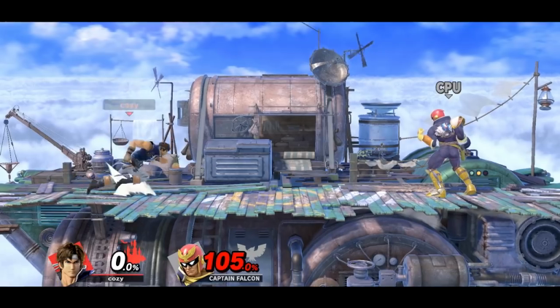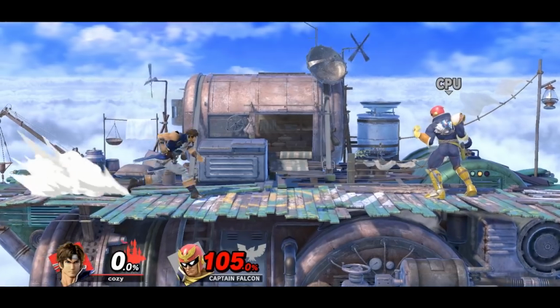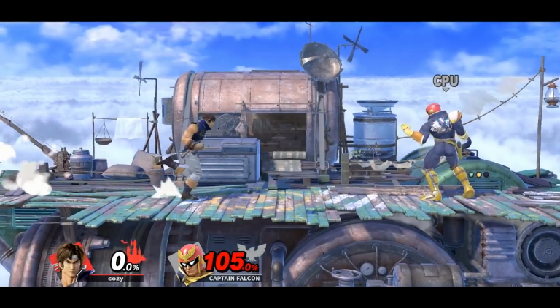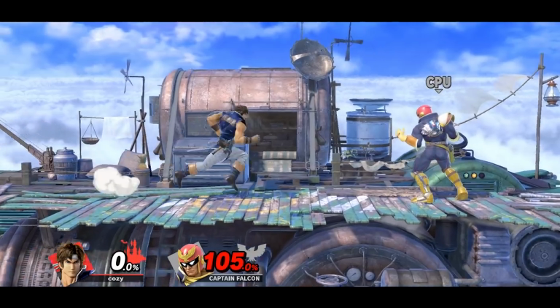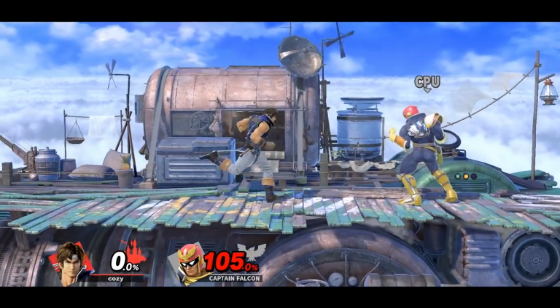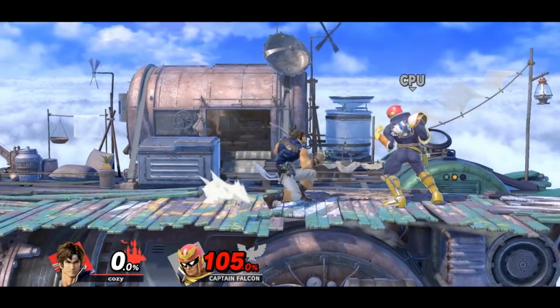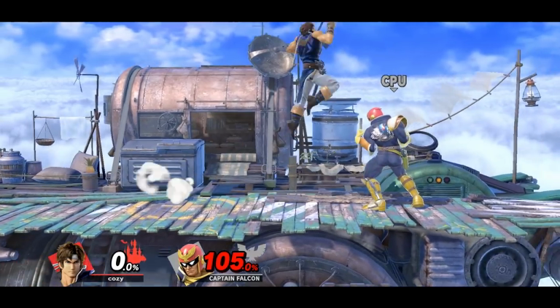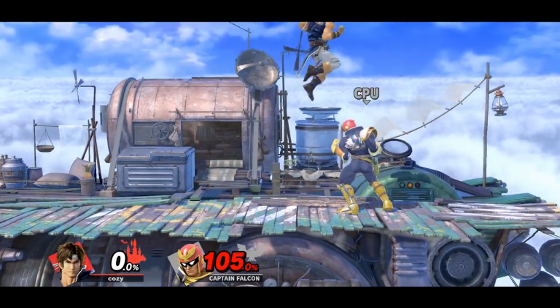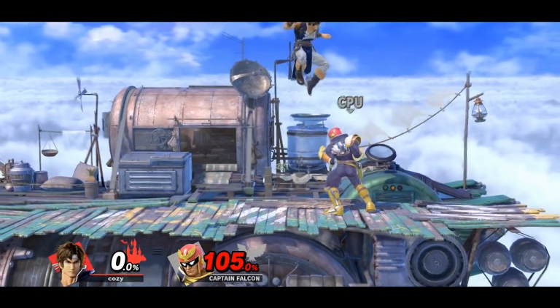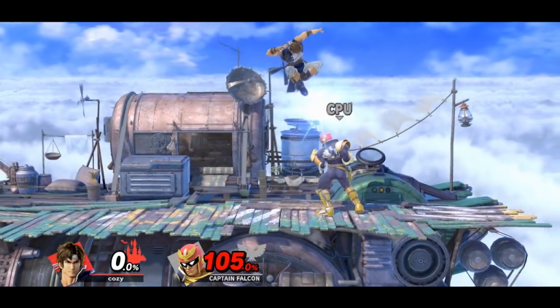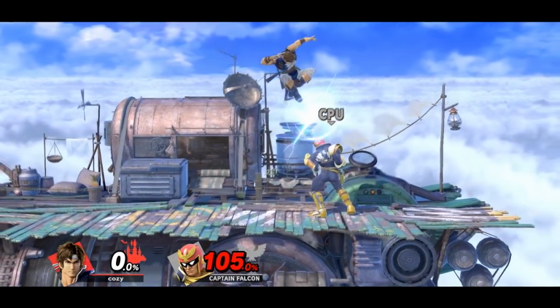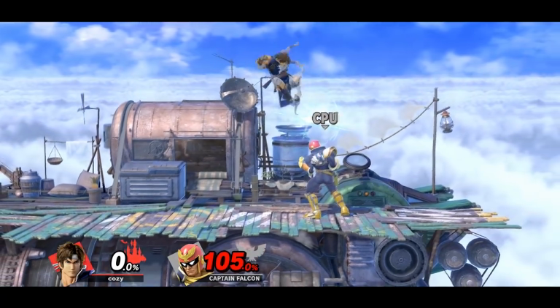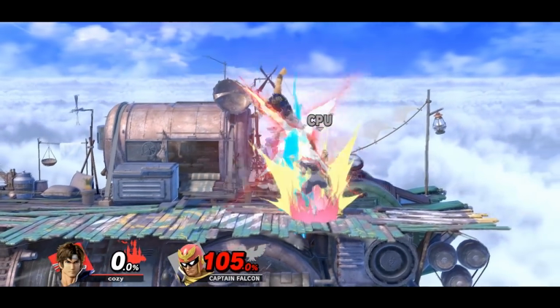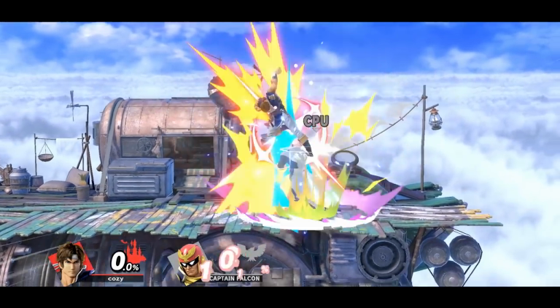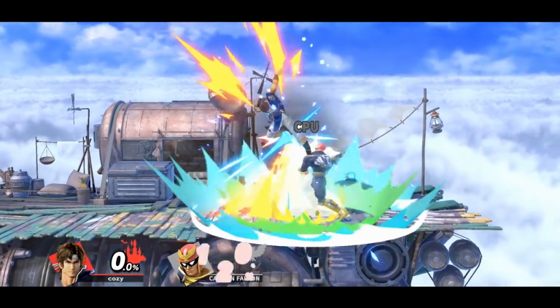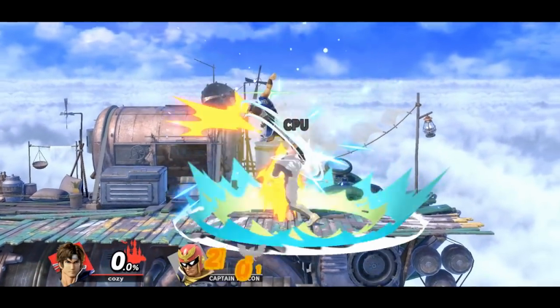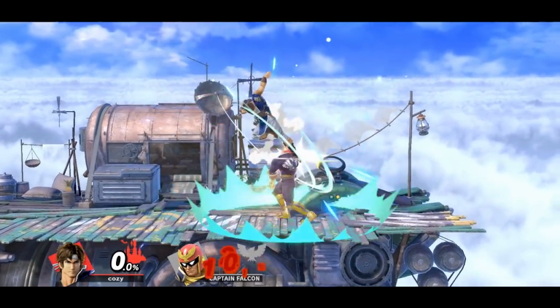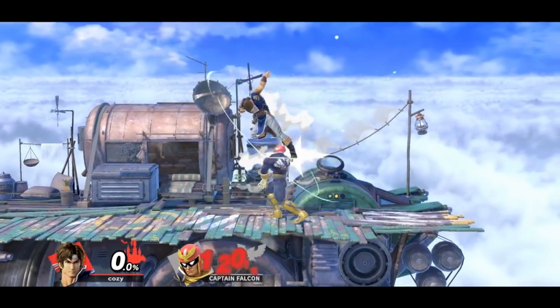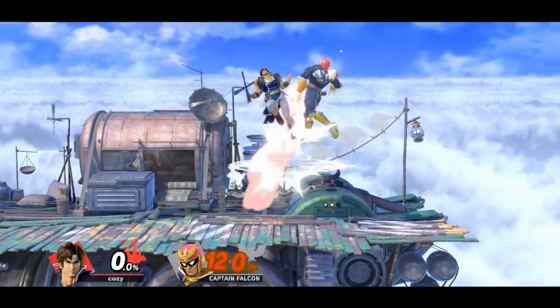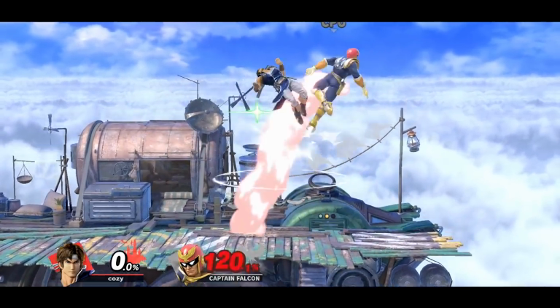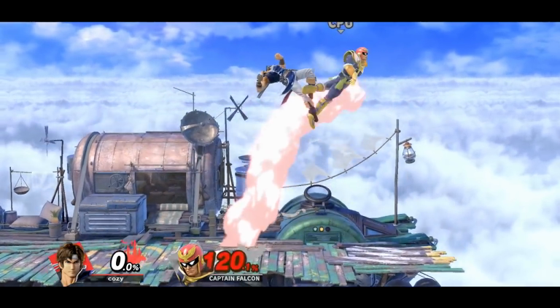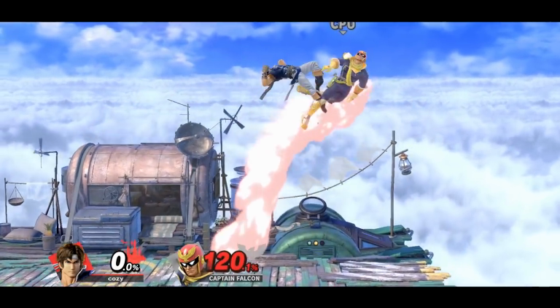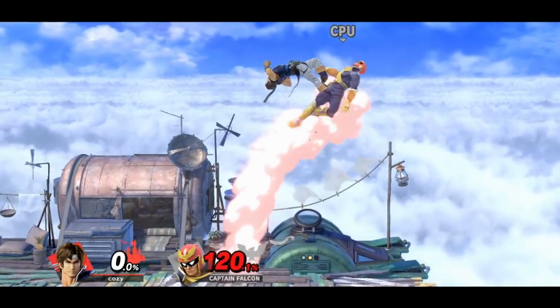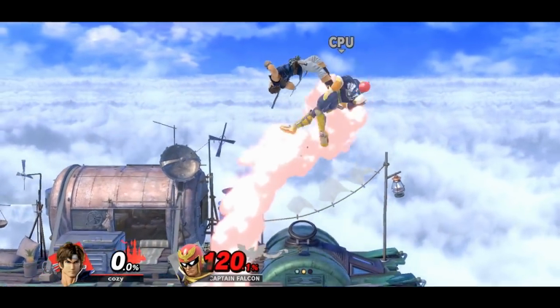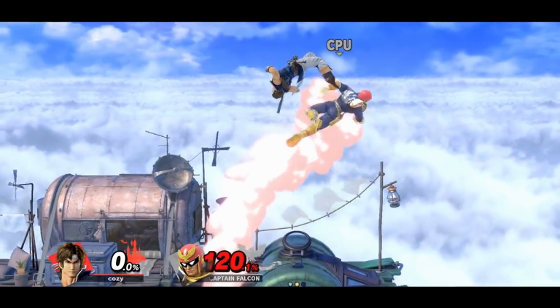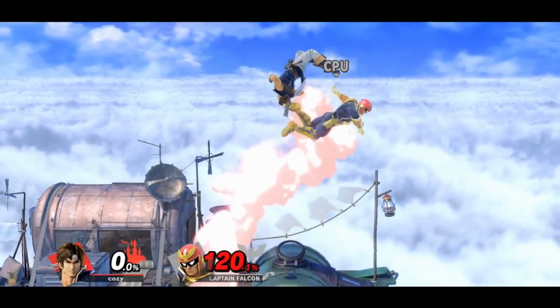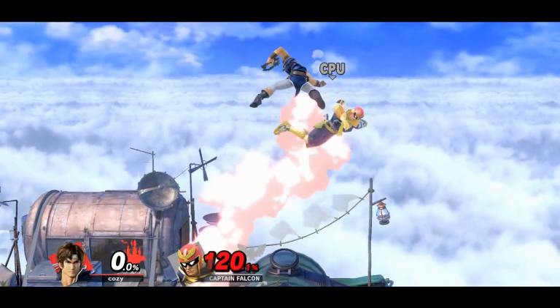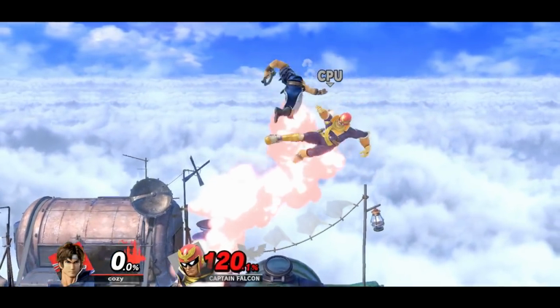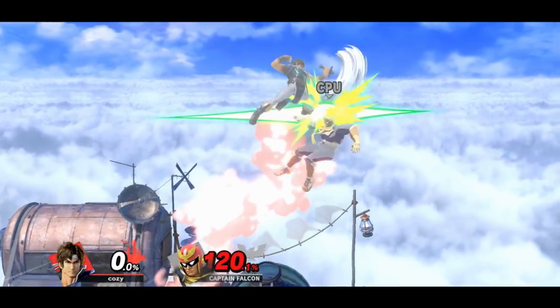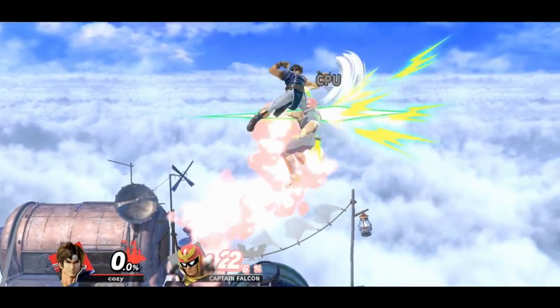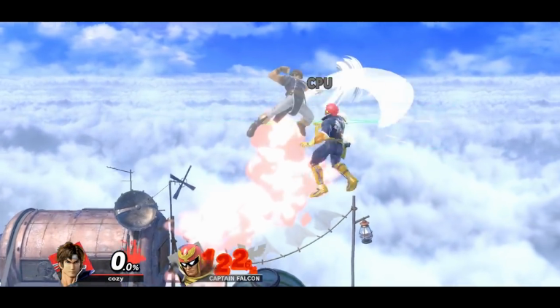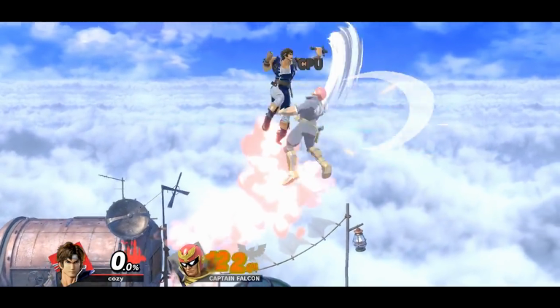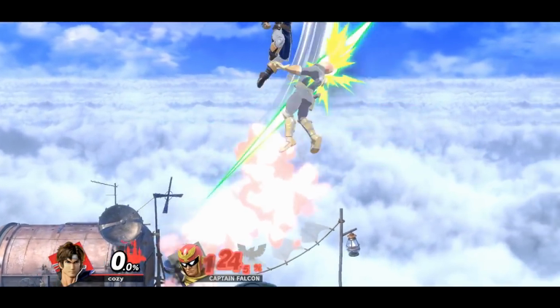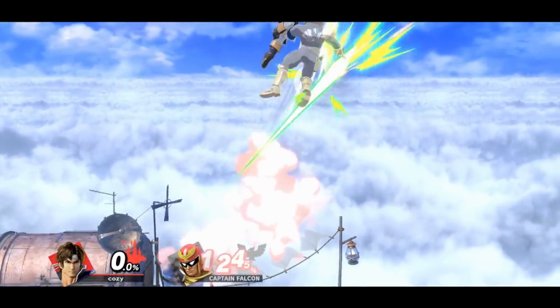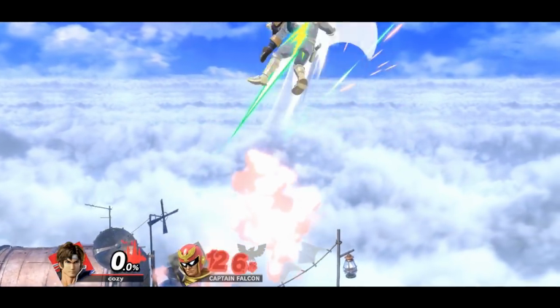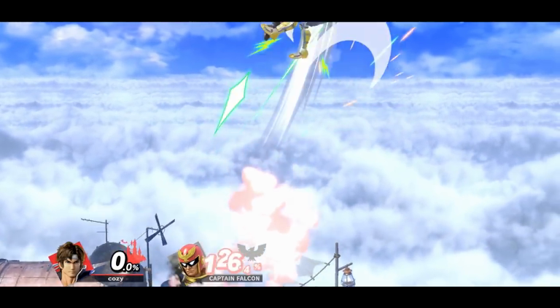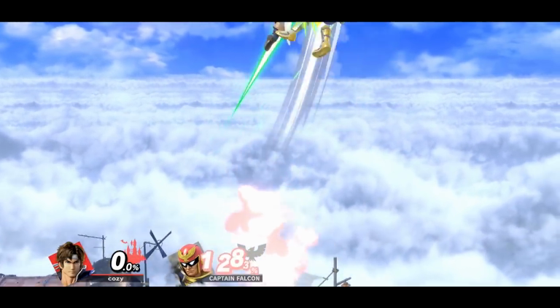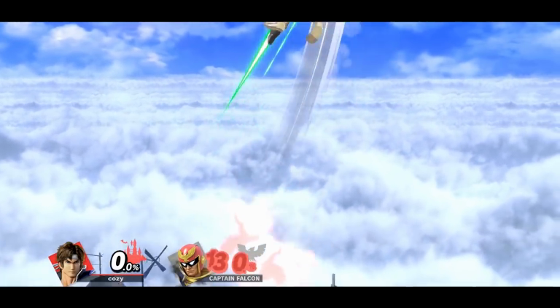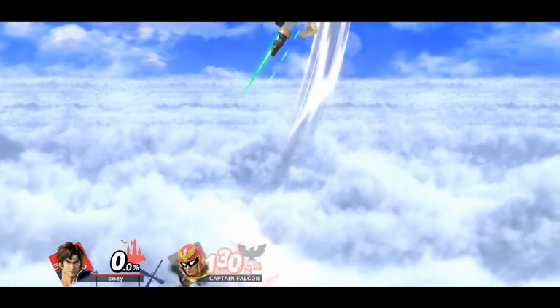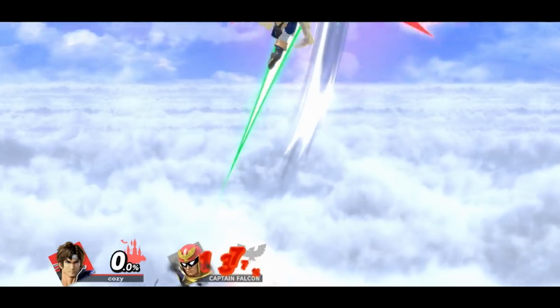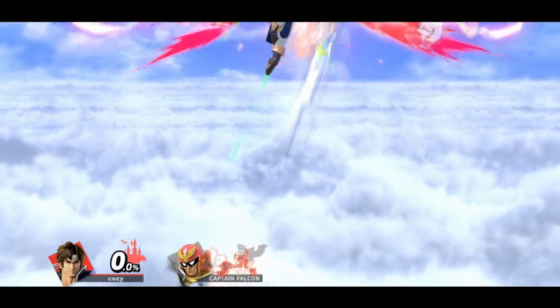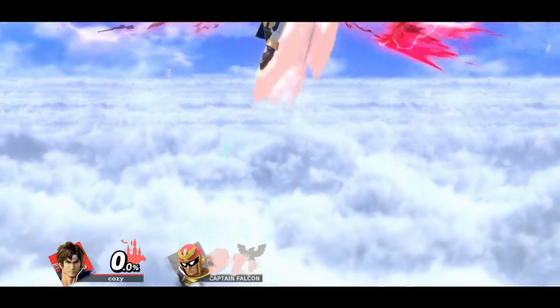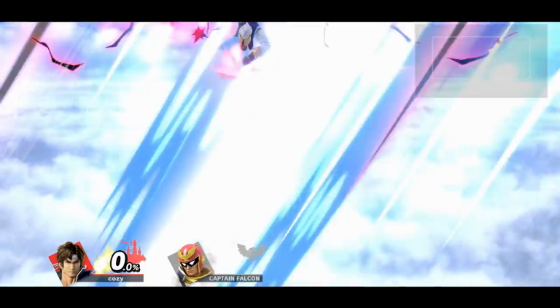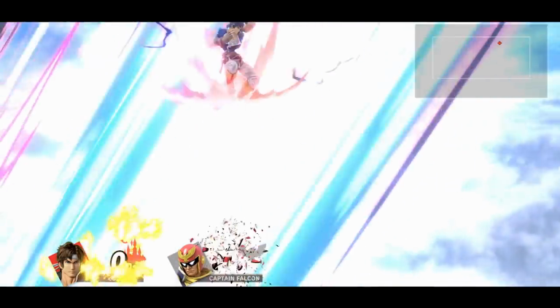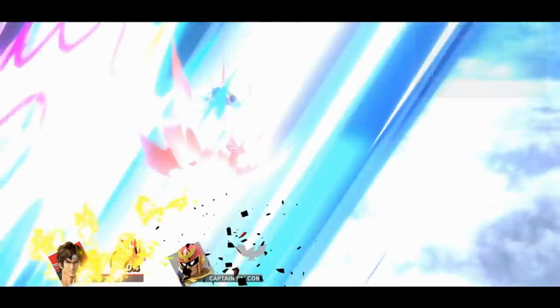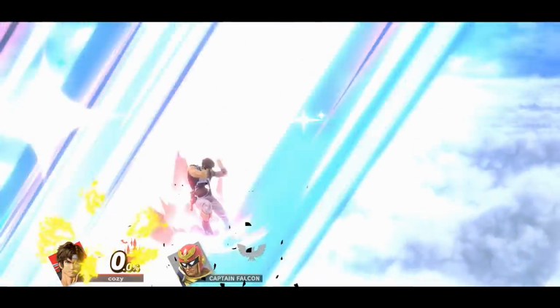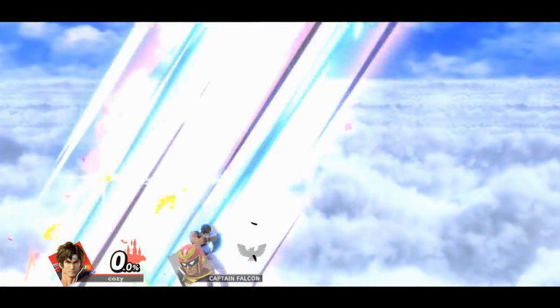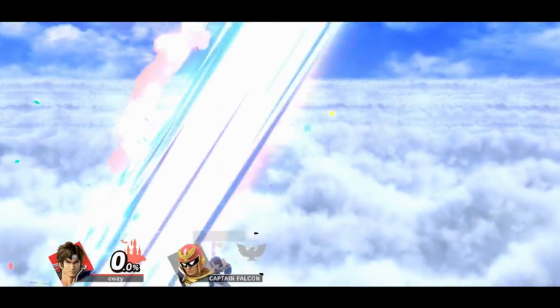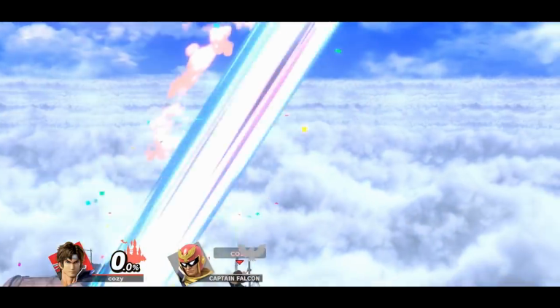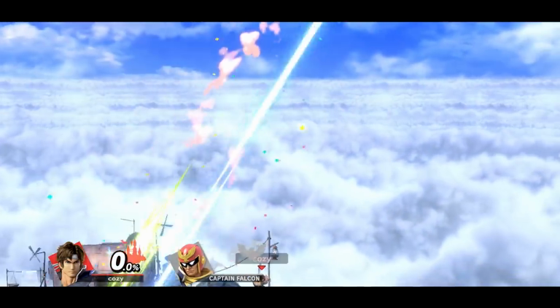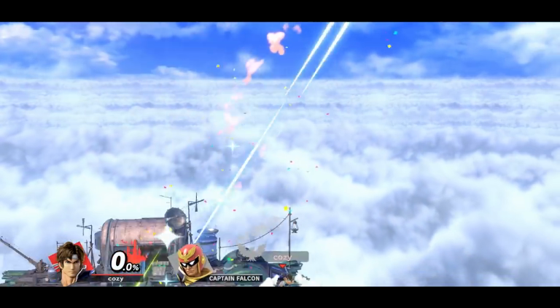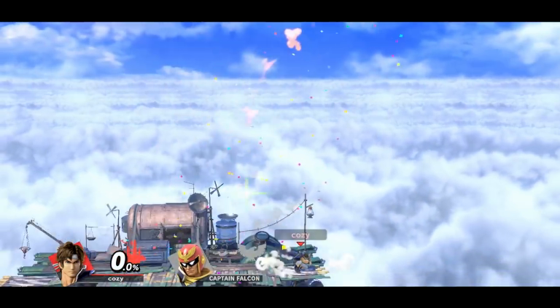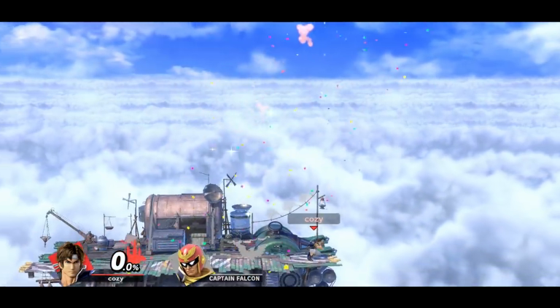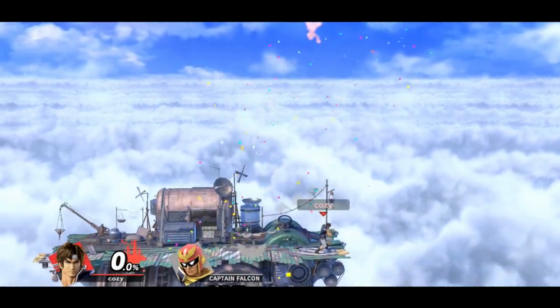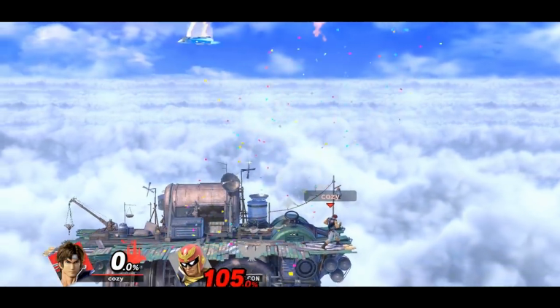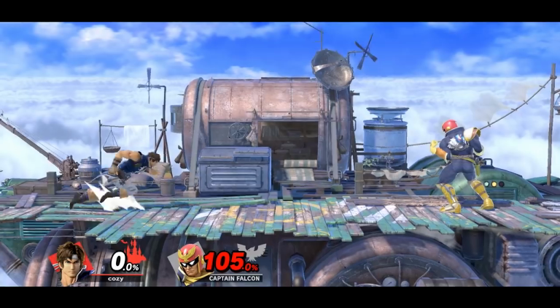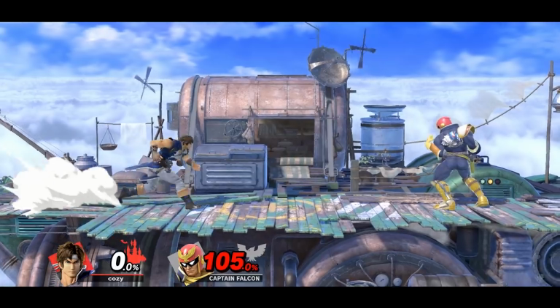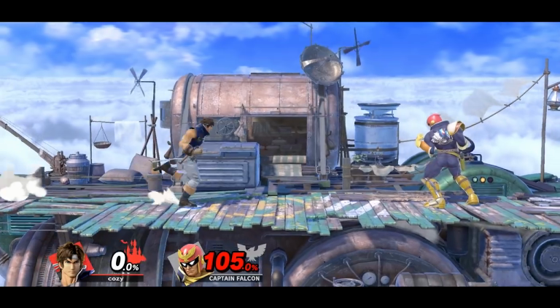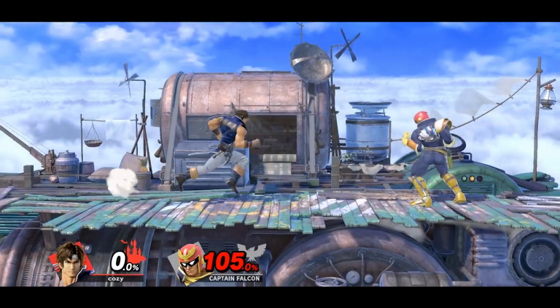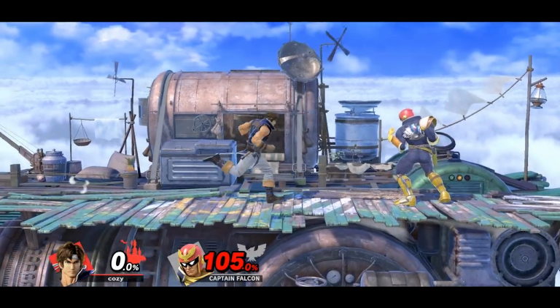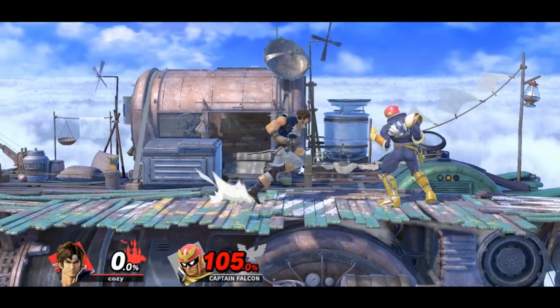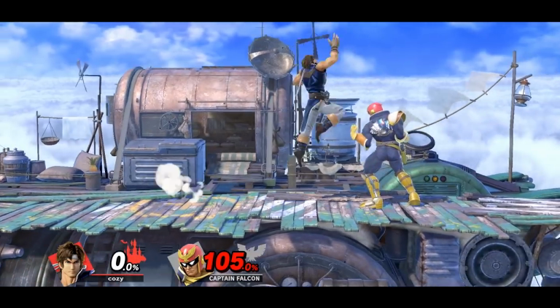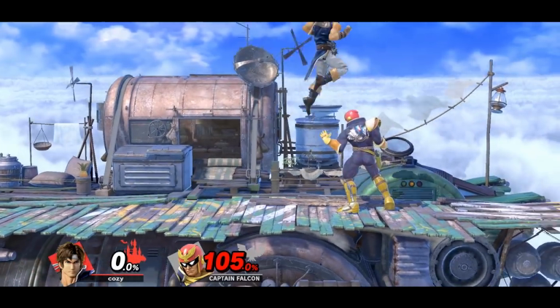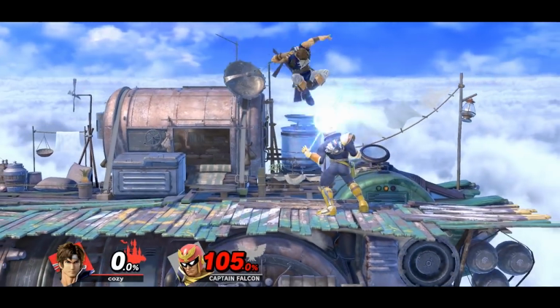Simon and Richter have a pretty cool kill confirm, which involves them using down air to launch themselves at the opponent, and then using up B to finish them off.